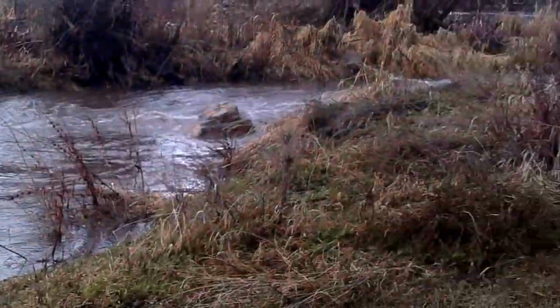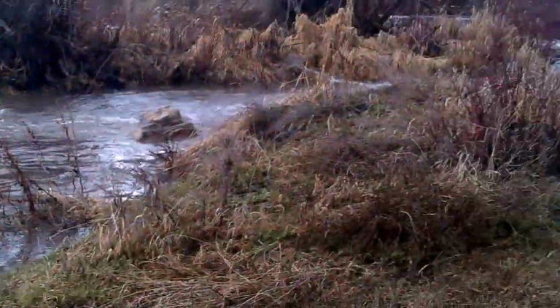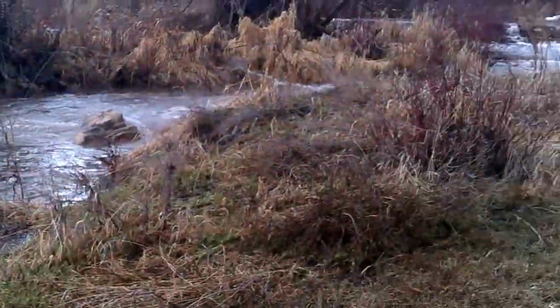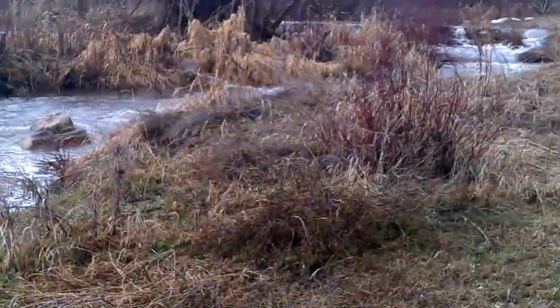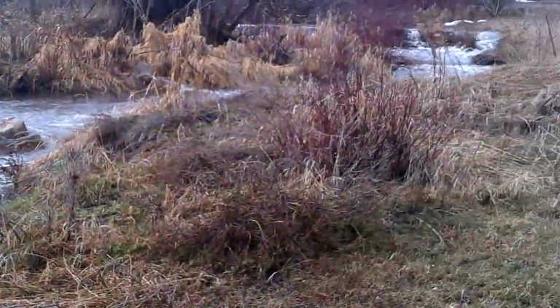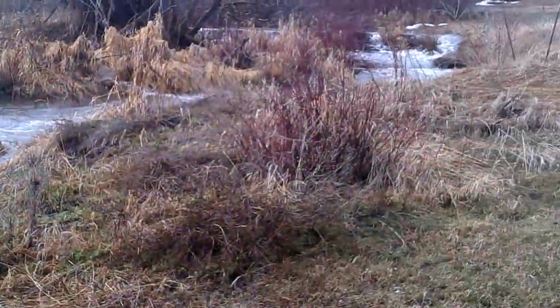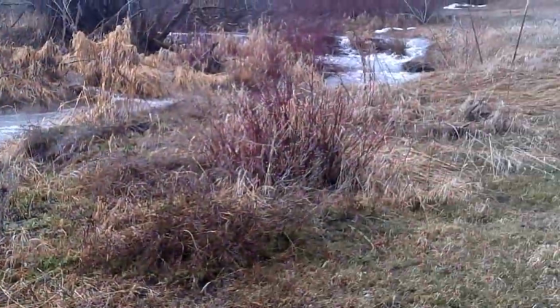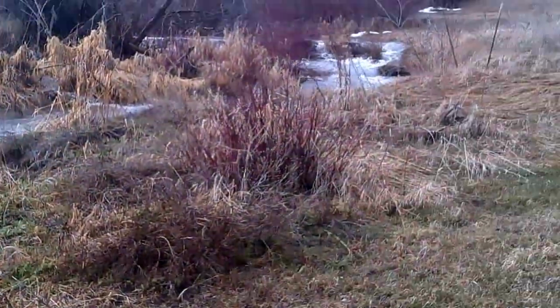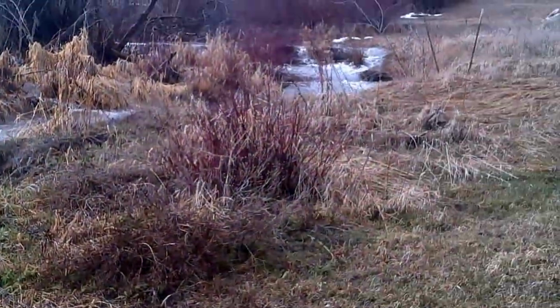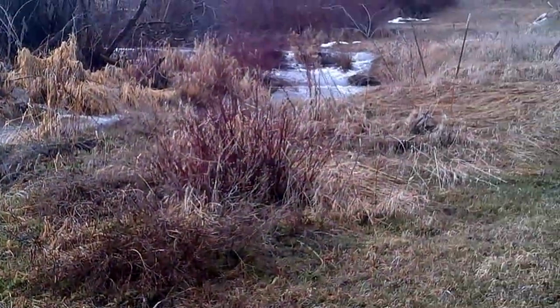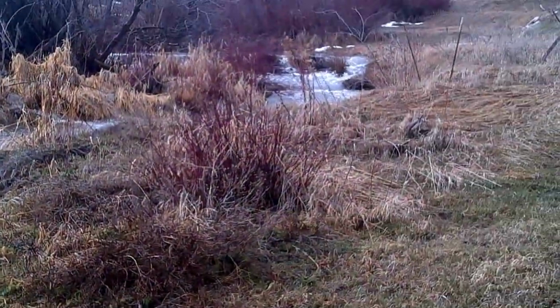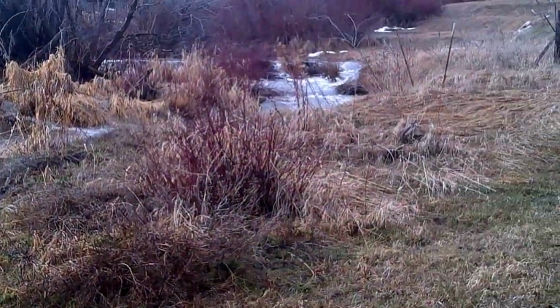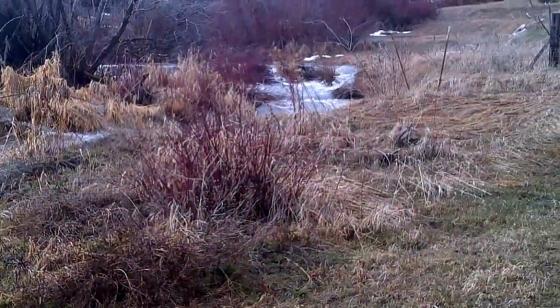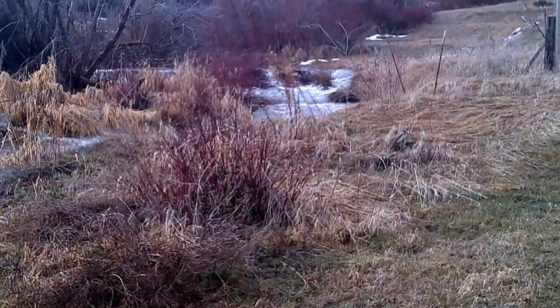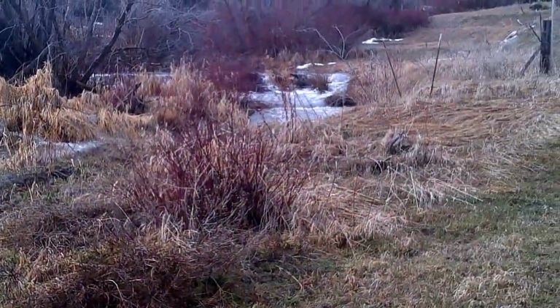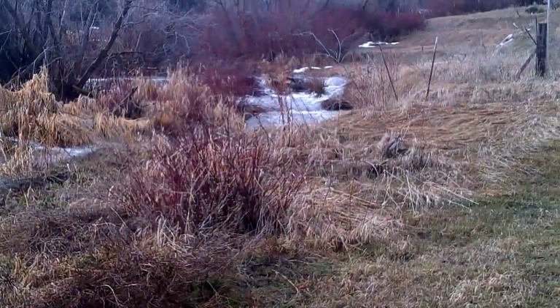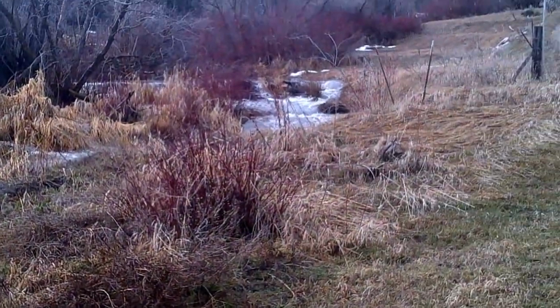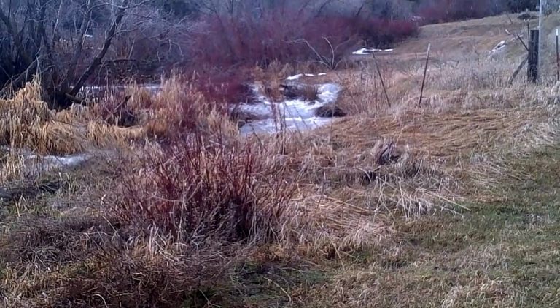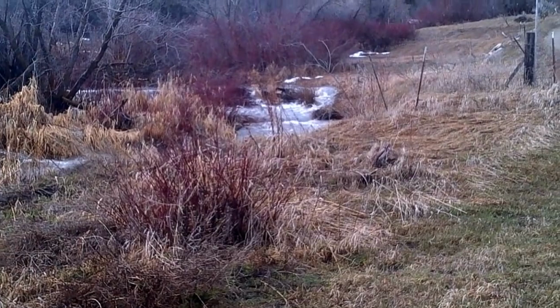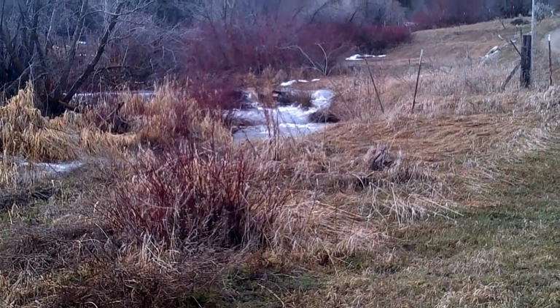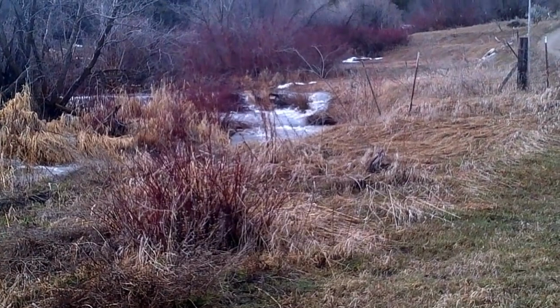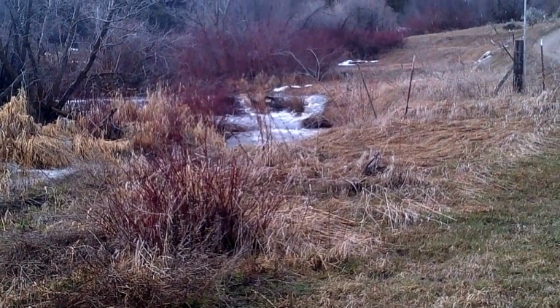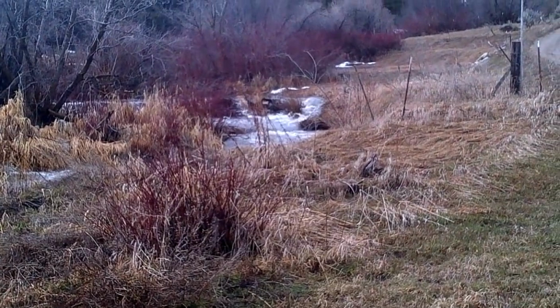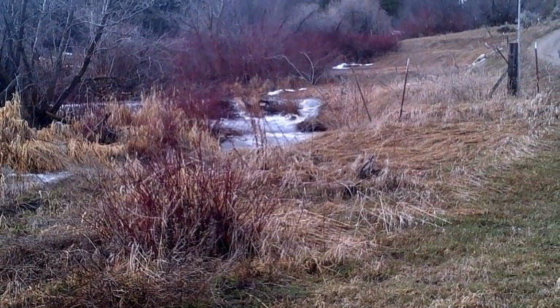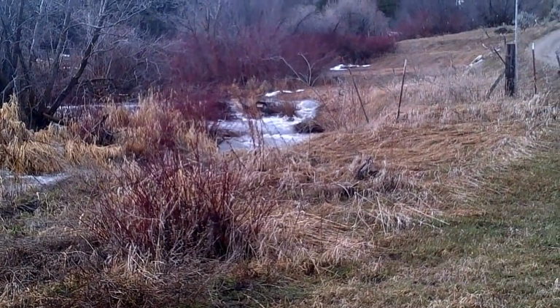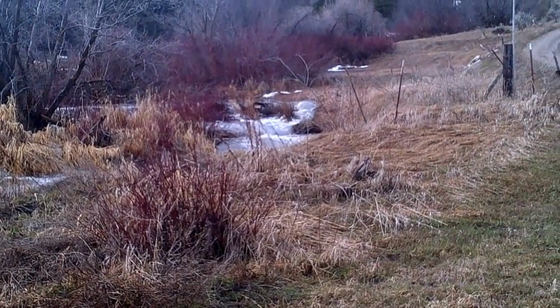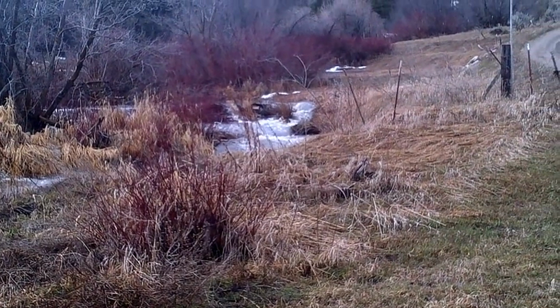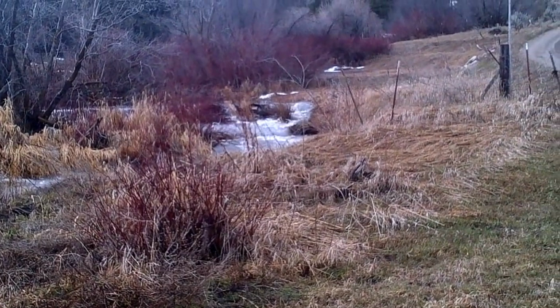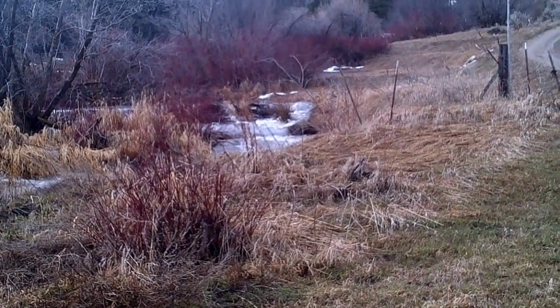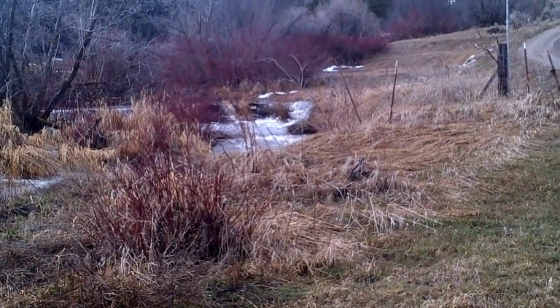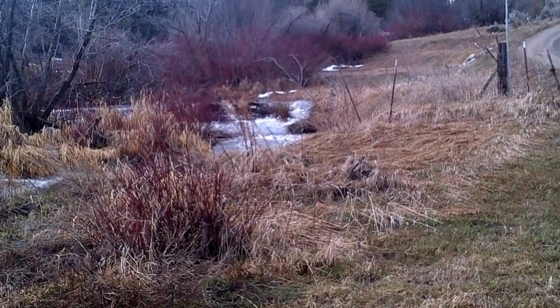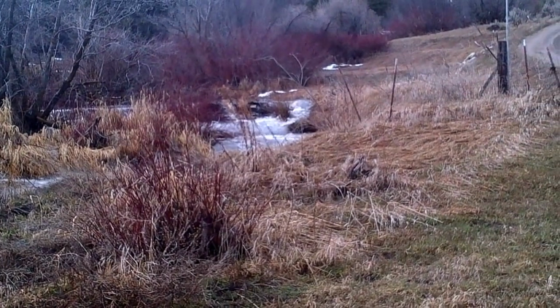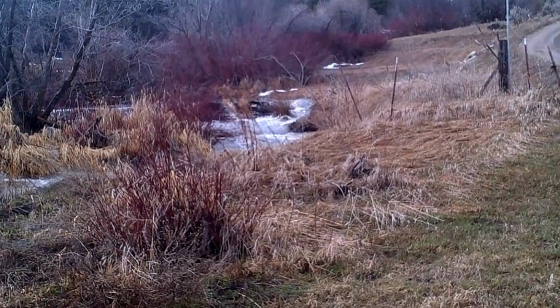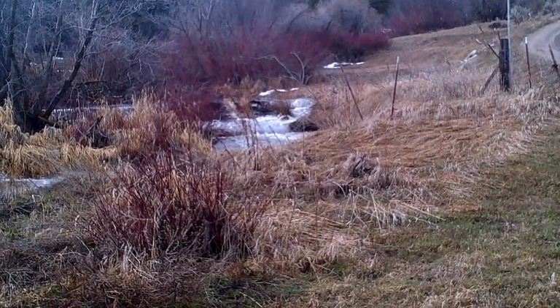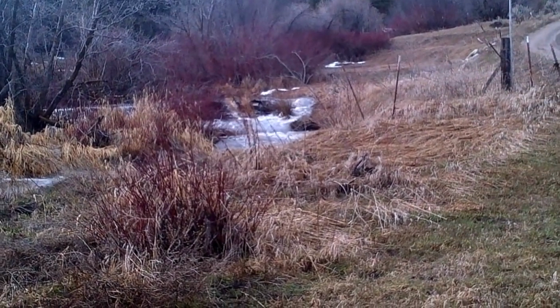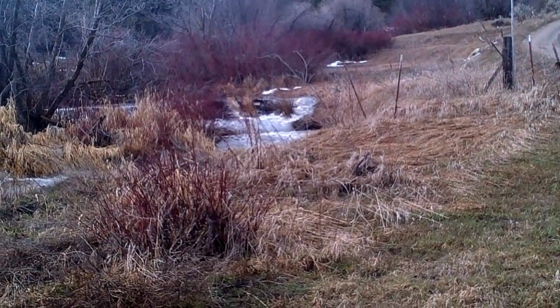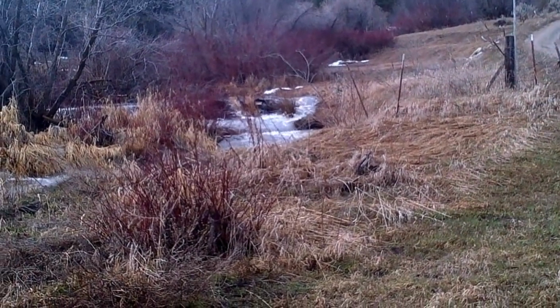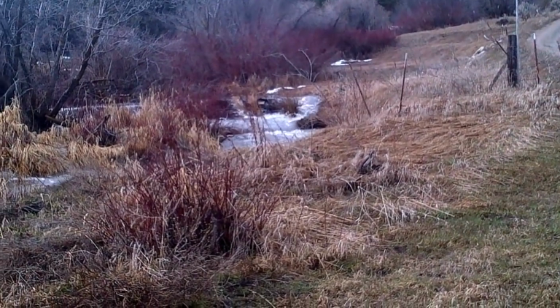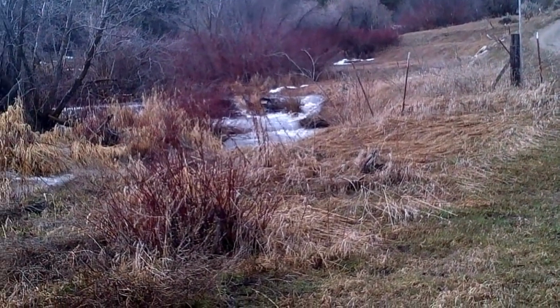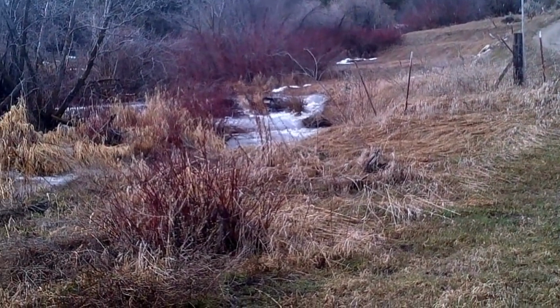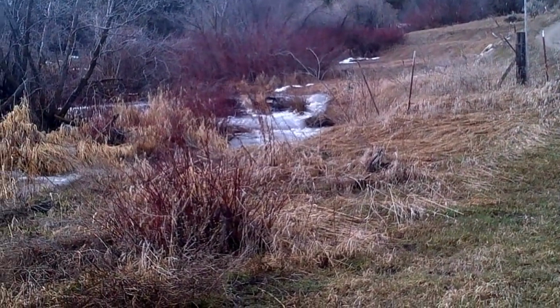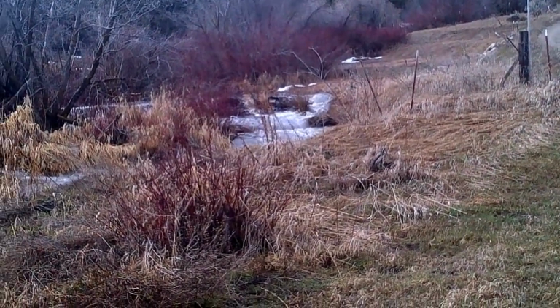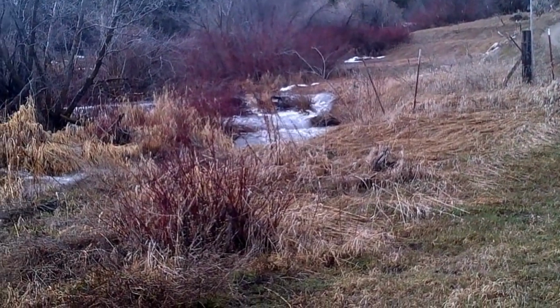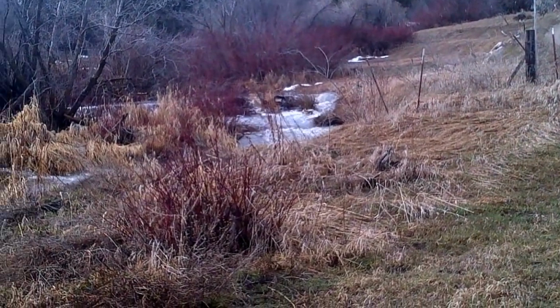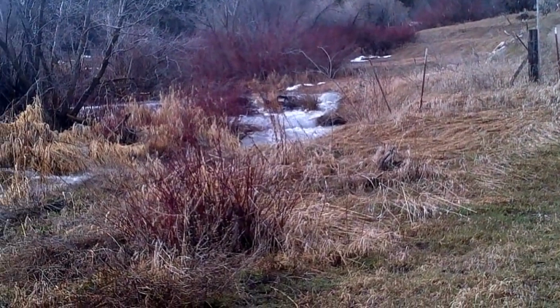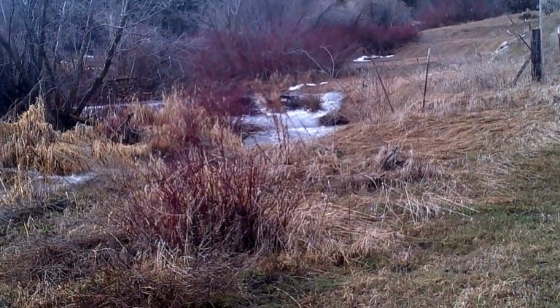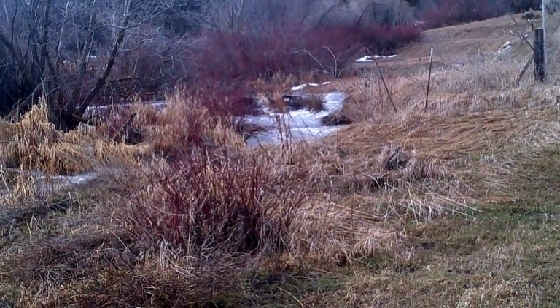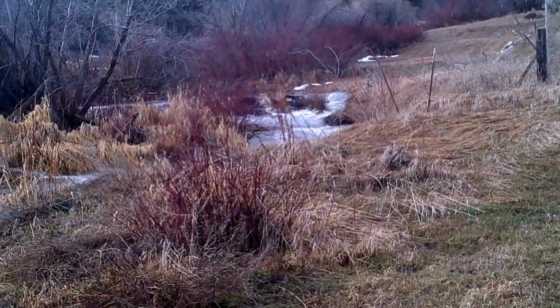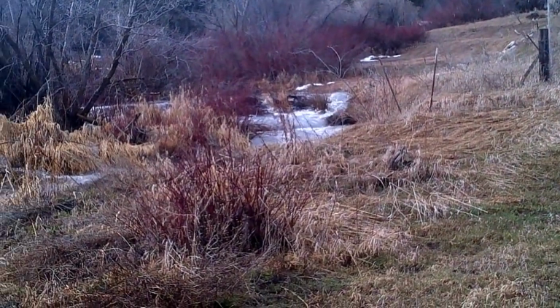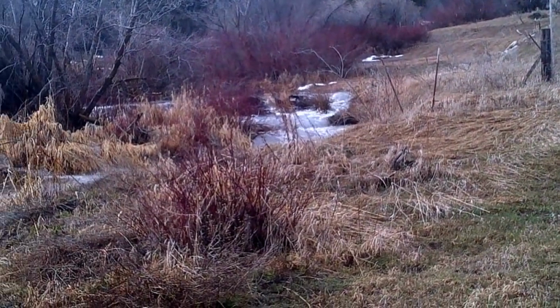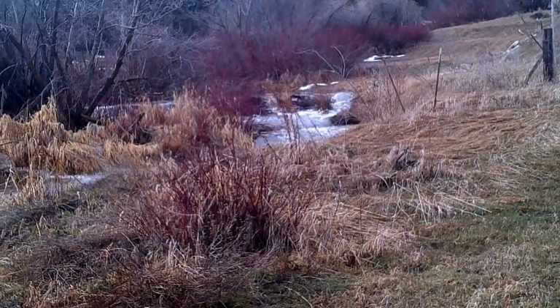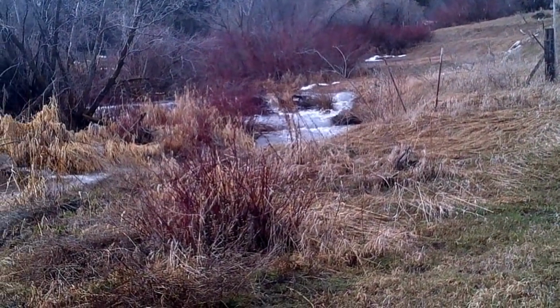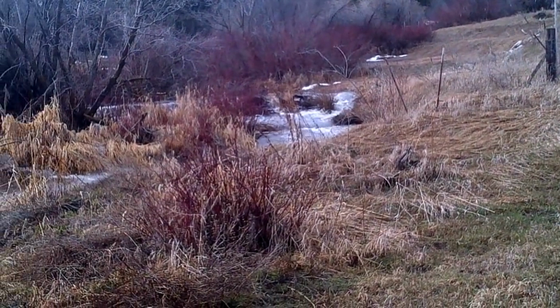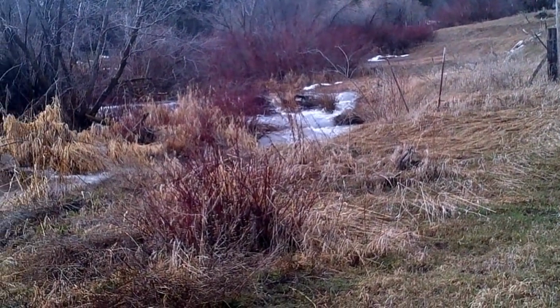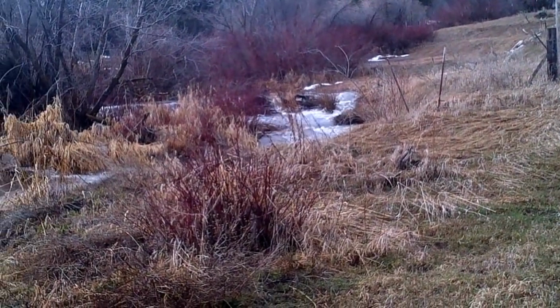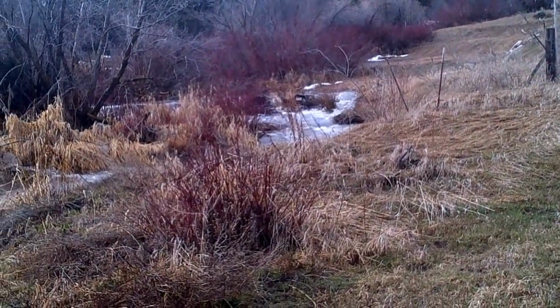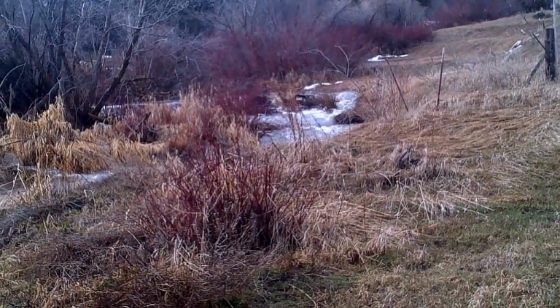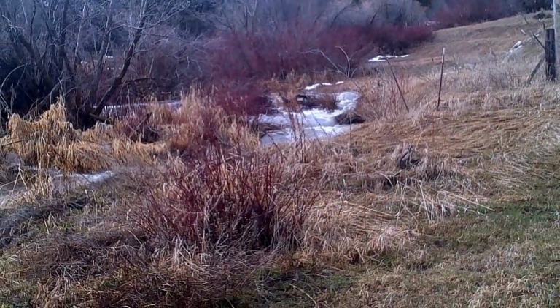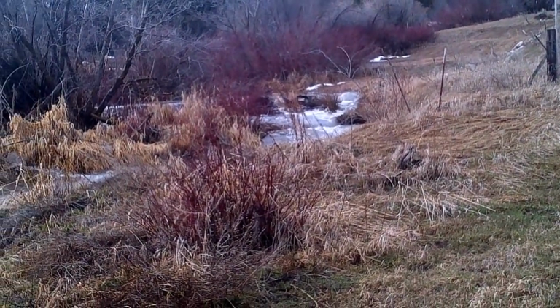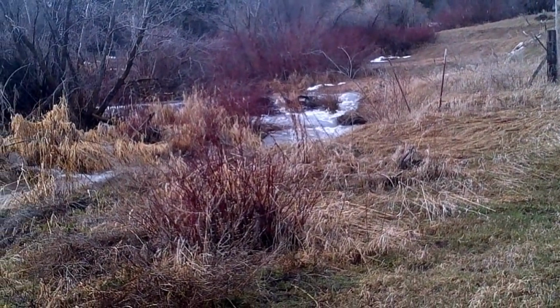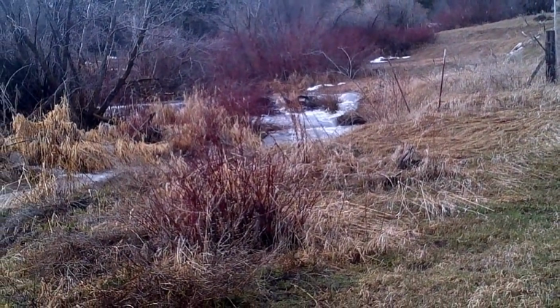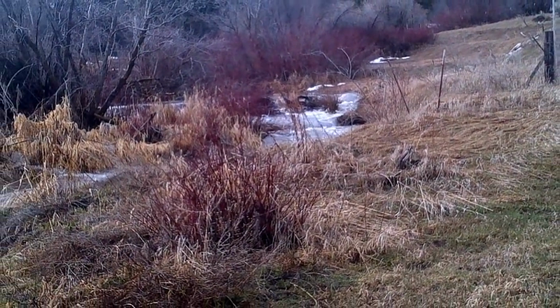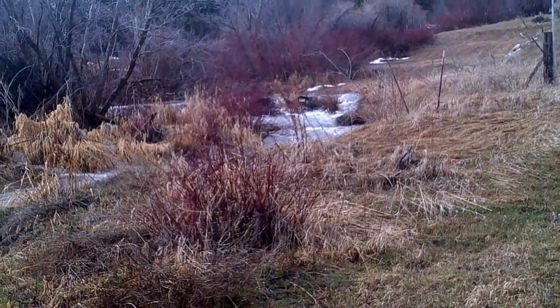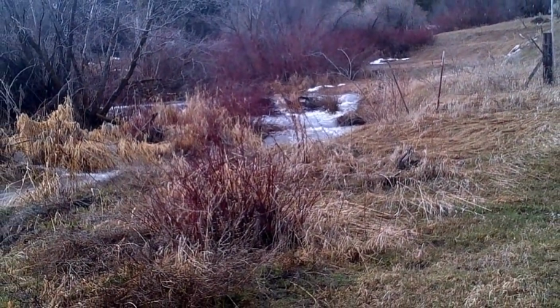By the way, we've got some beaver ponds right upstream here, which is doing exactly what we wanted it to do.